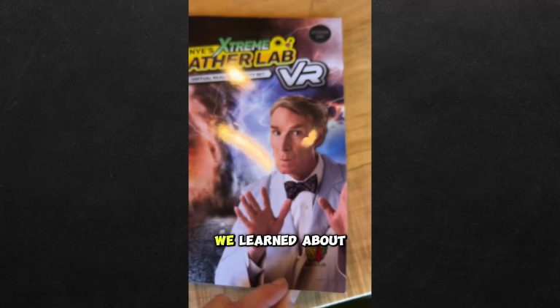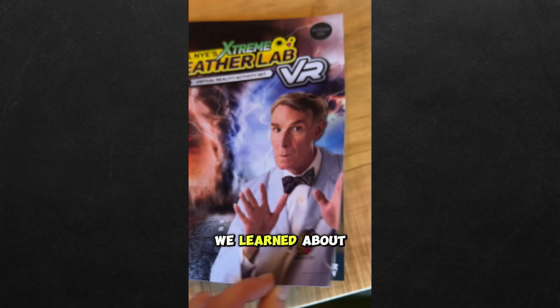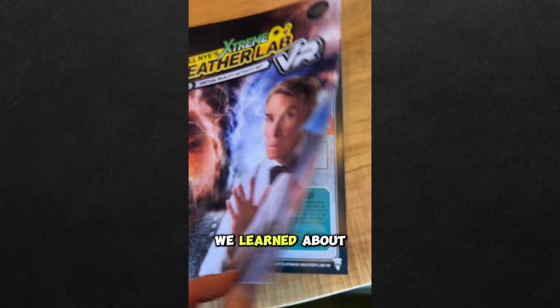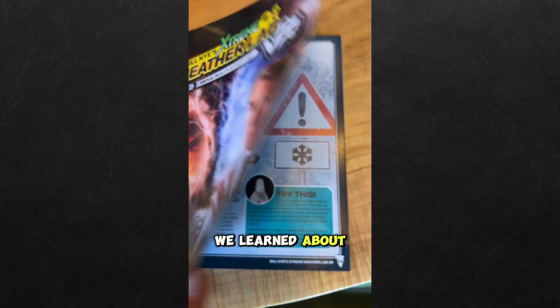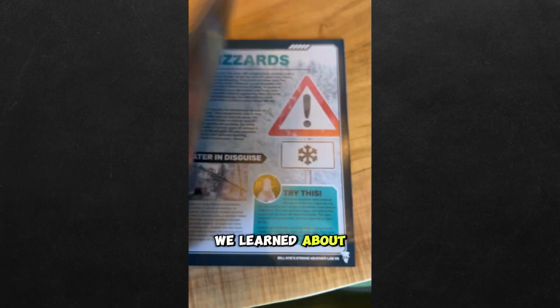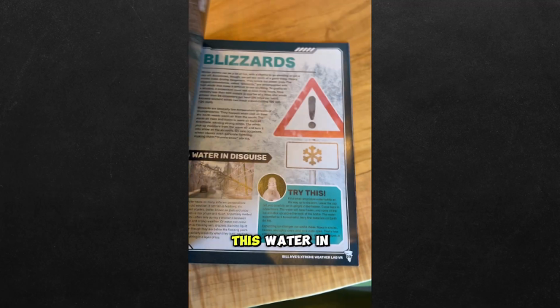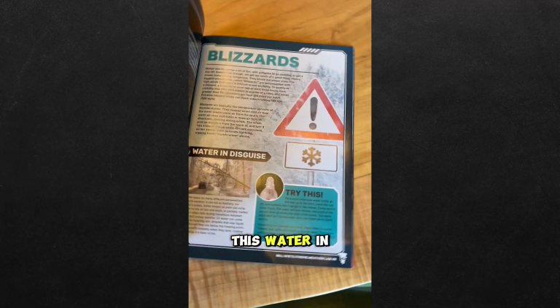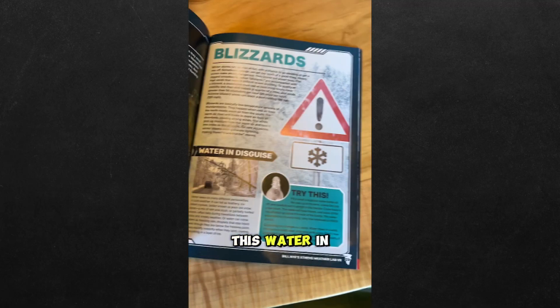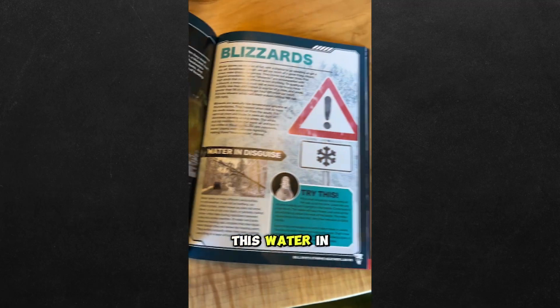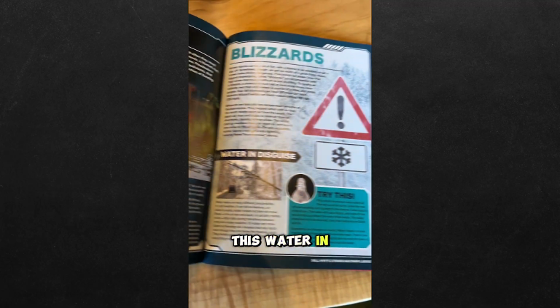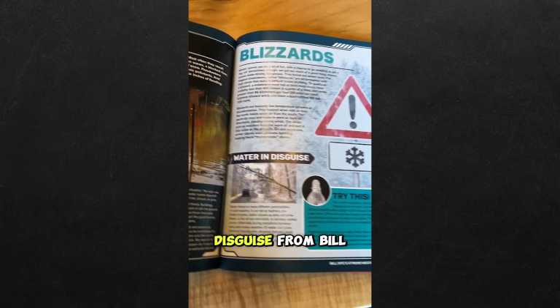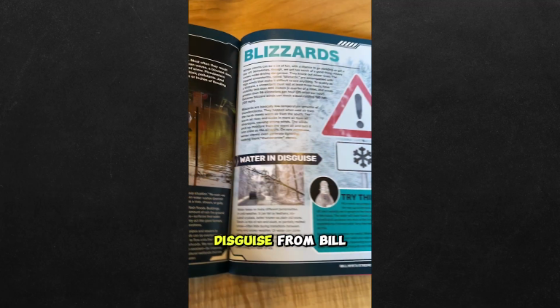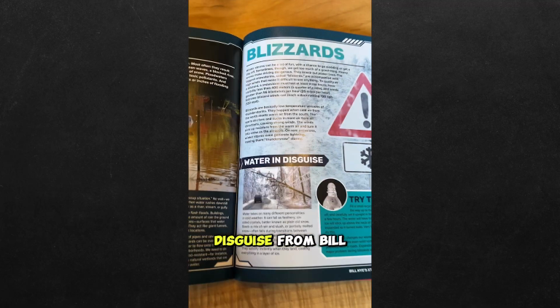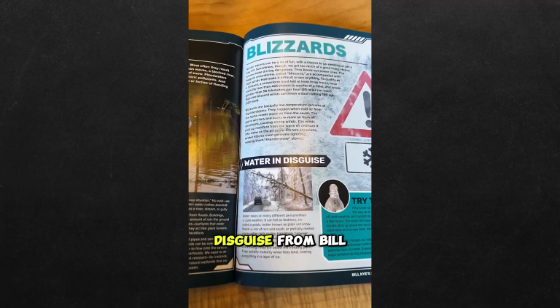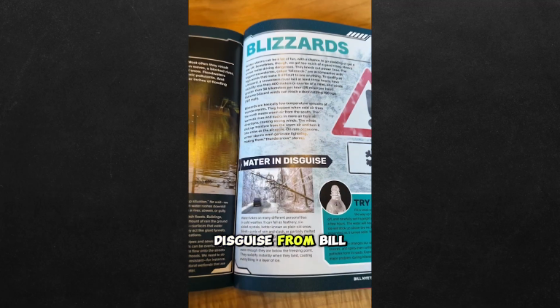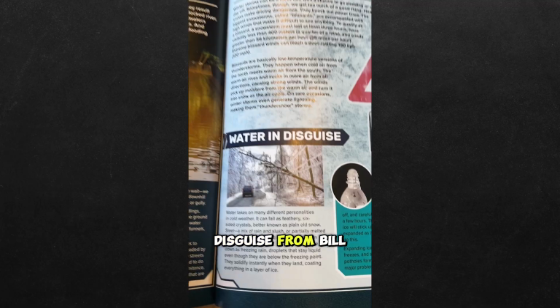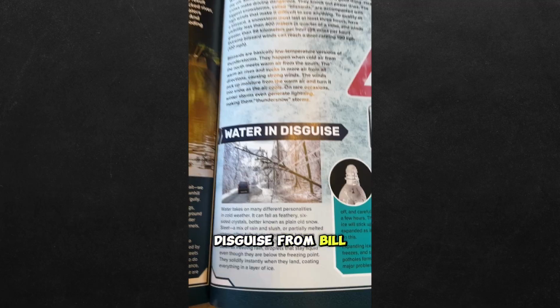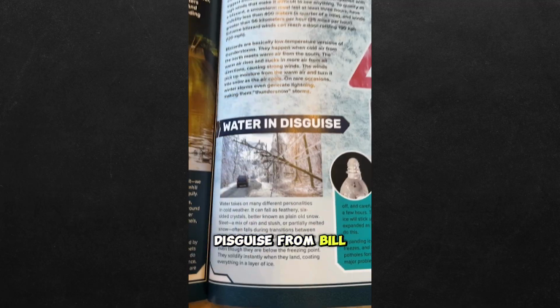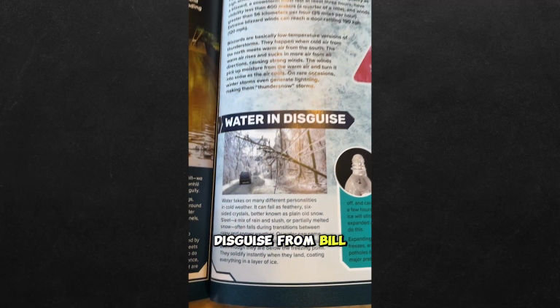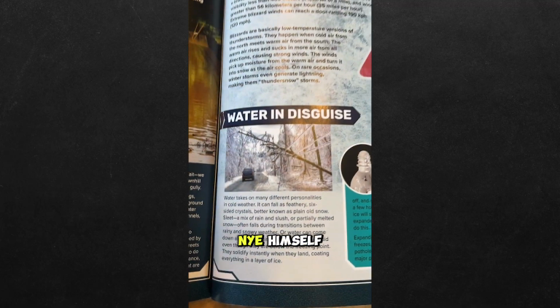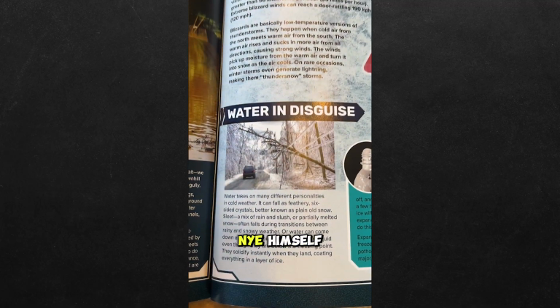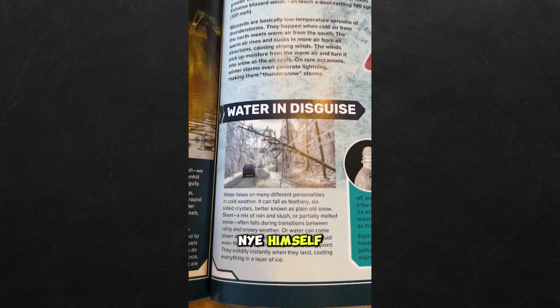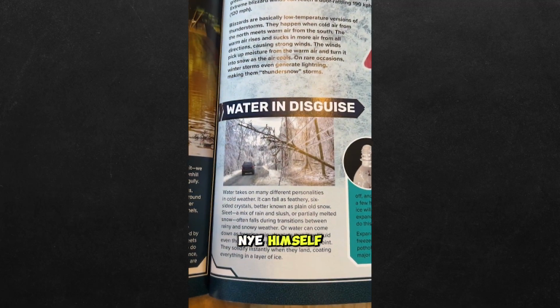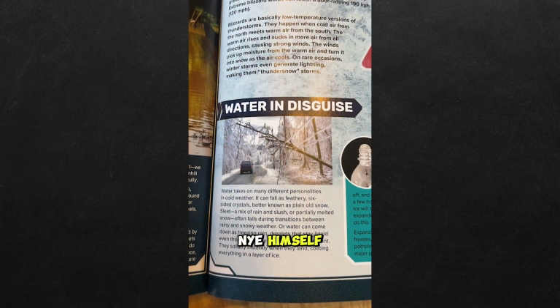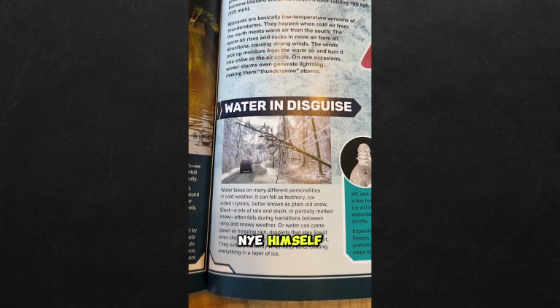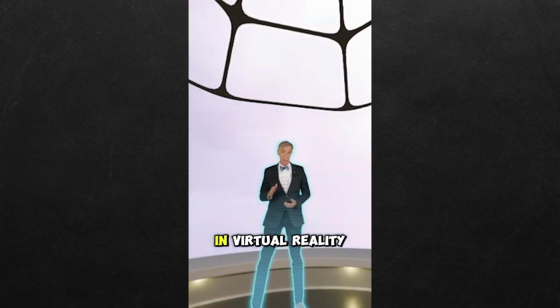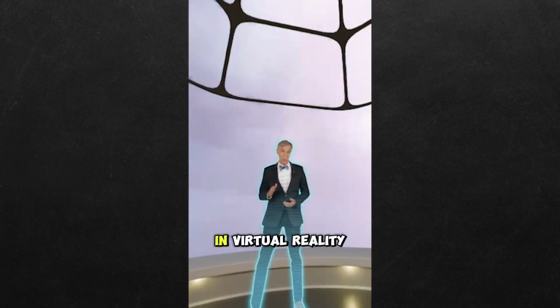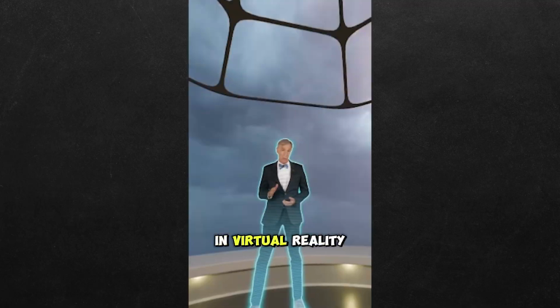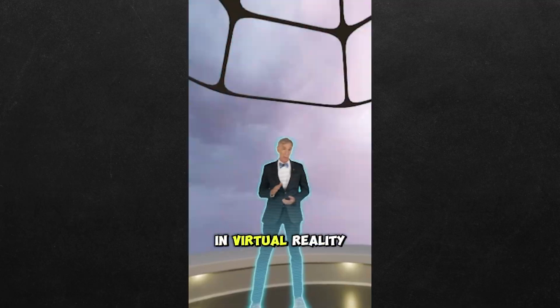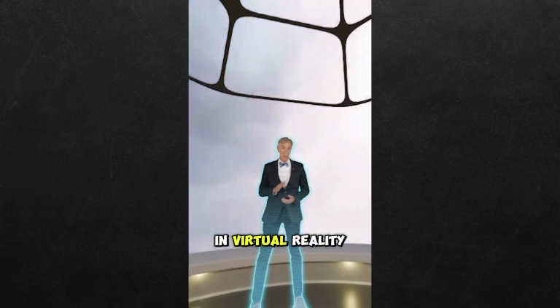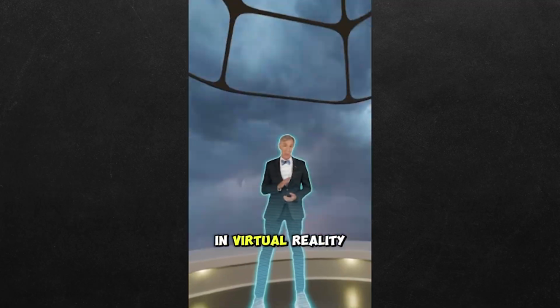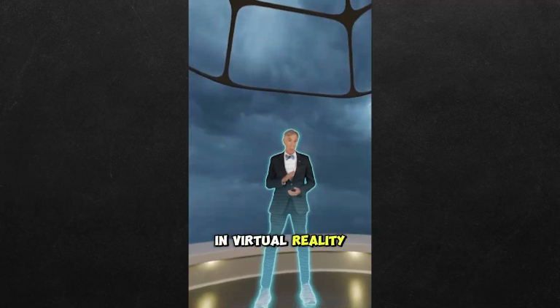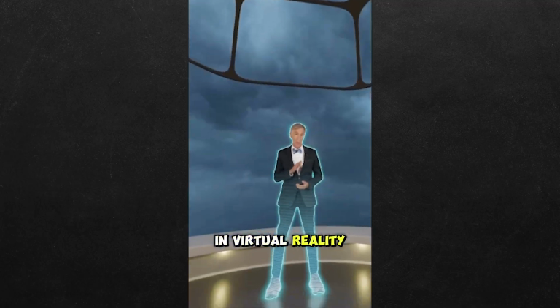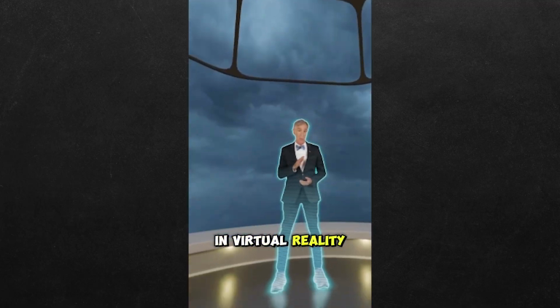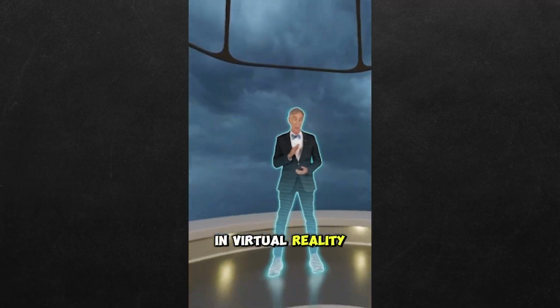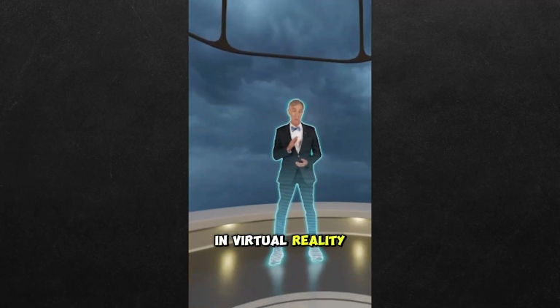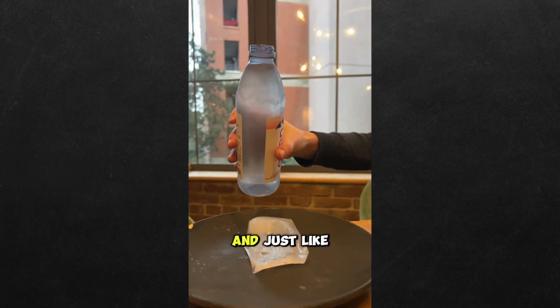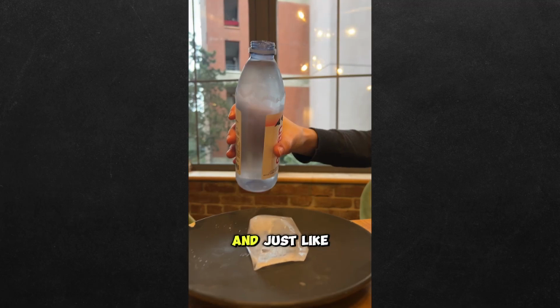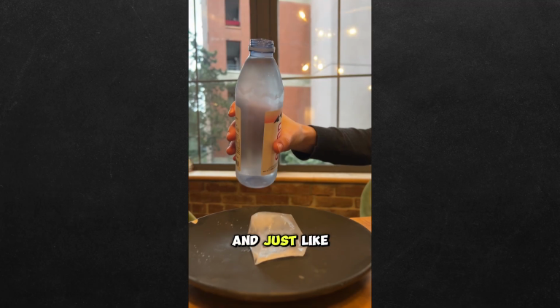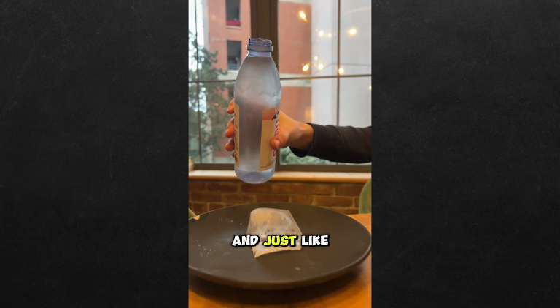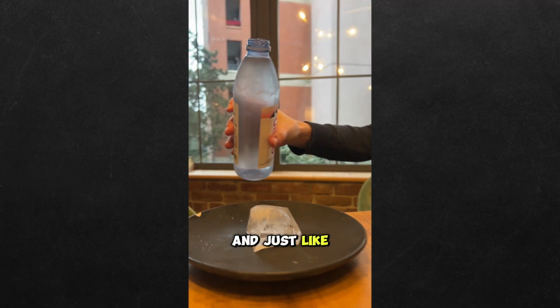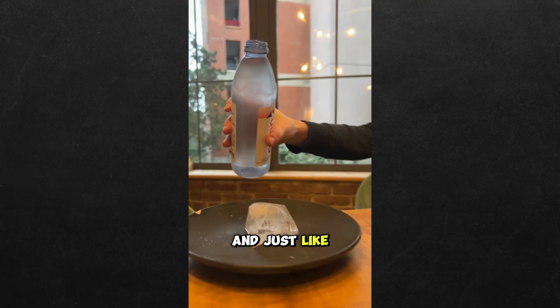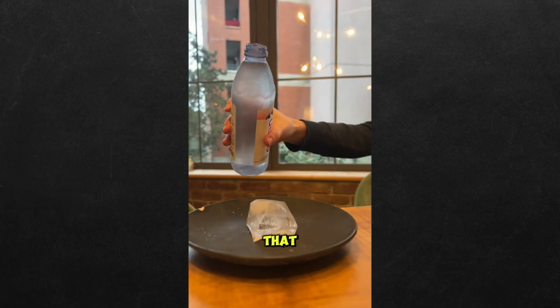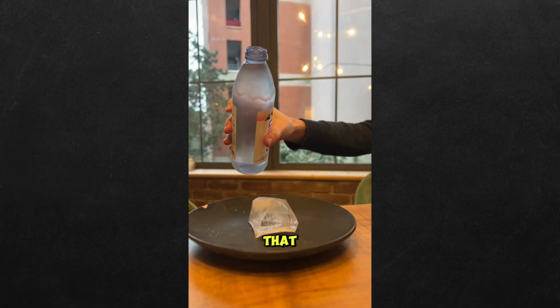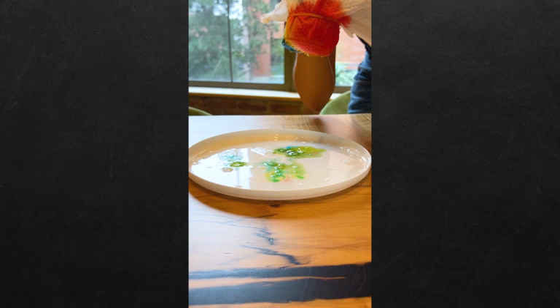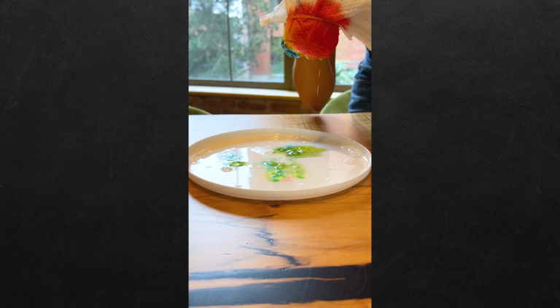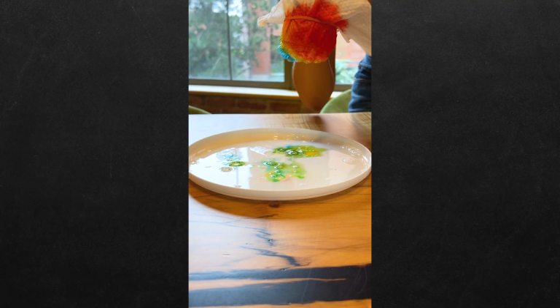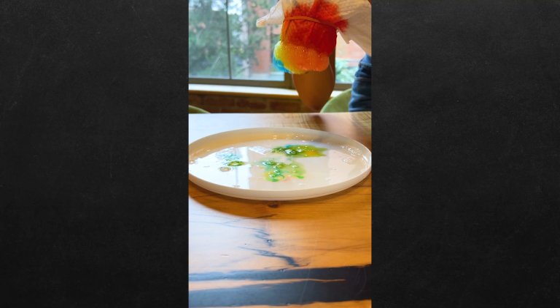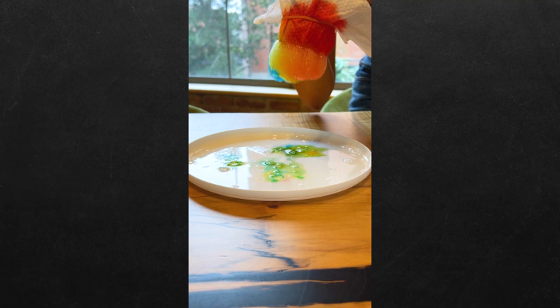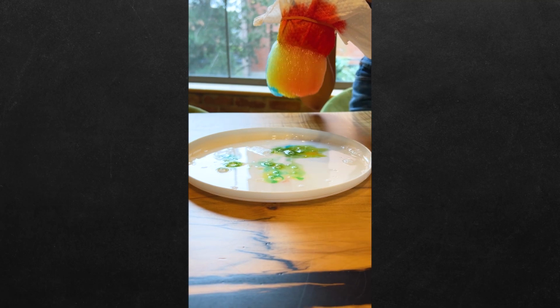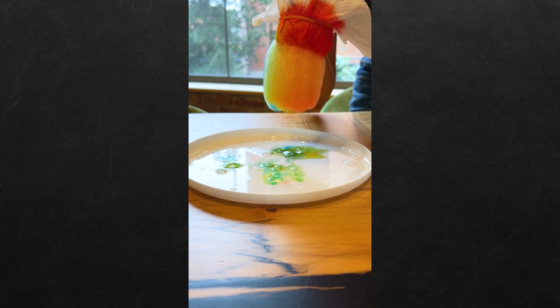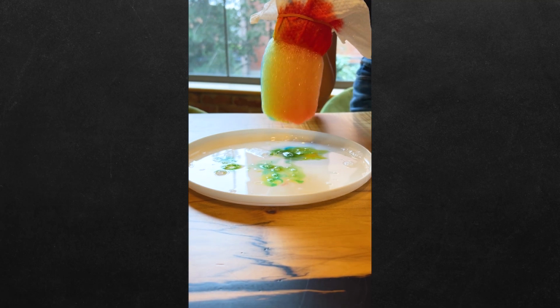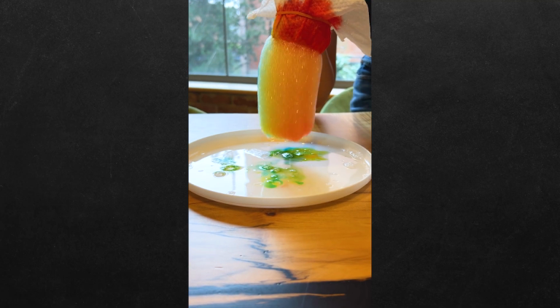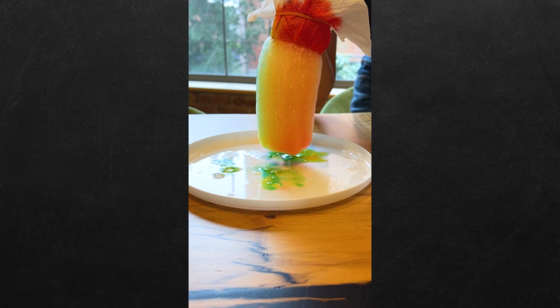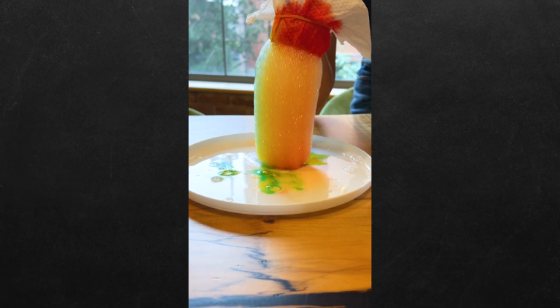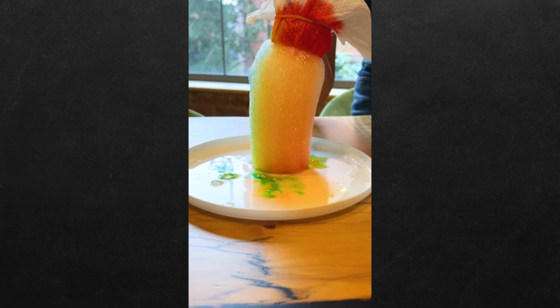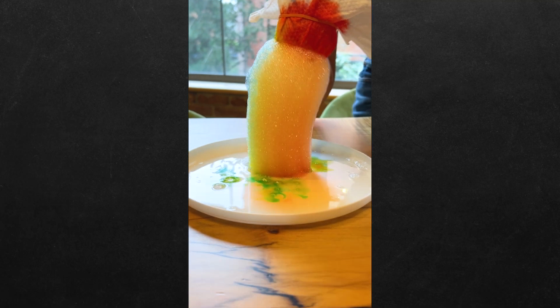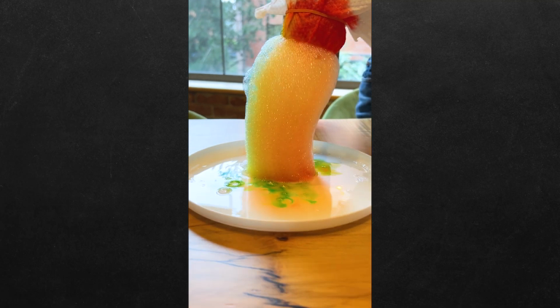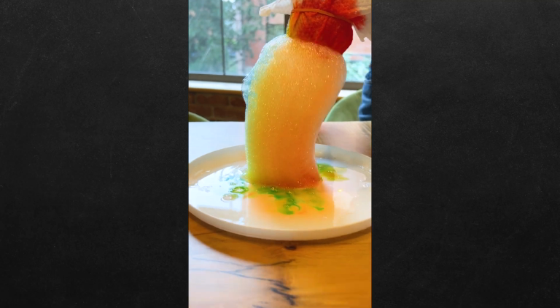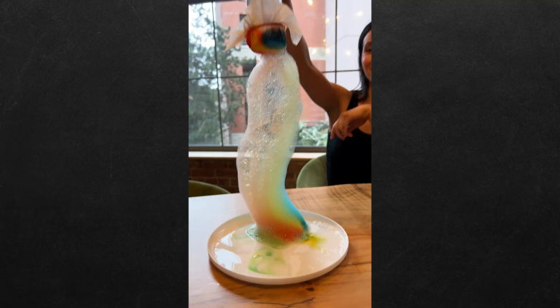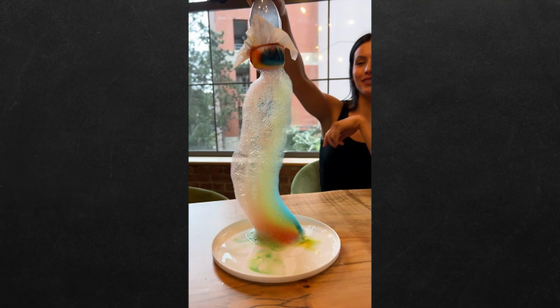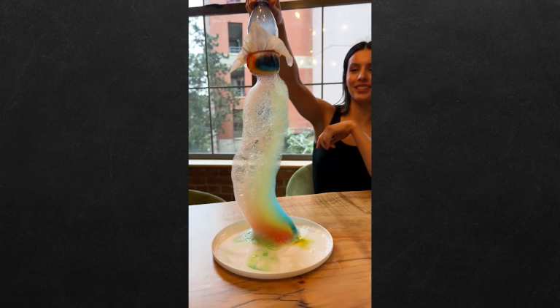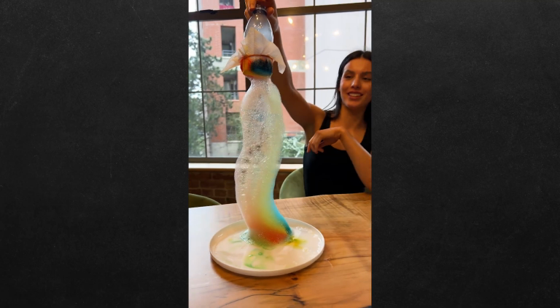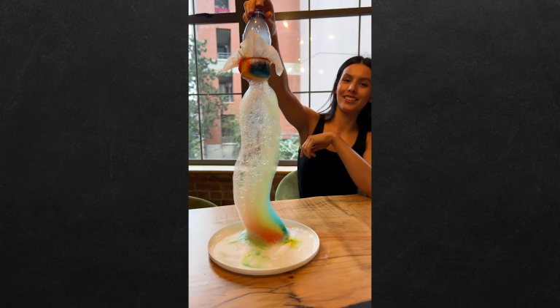We learned about this water in disguise from Bill Nye himself in virtual reality. And just like that — how do you make a rainbow out of soap? Let's find out.